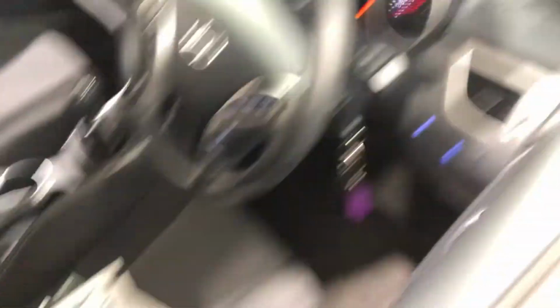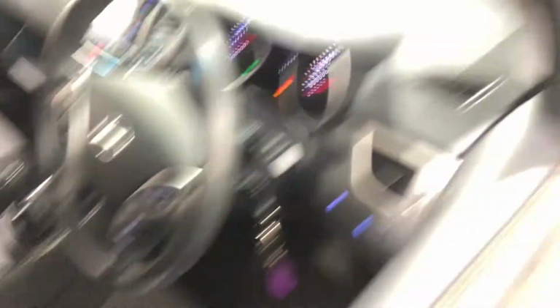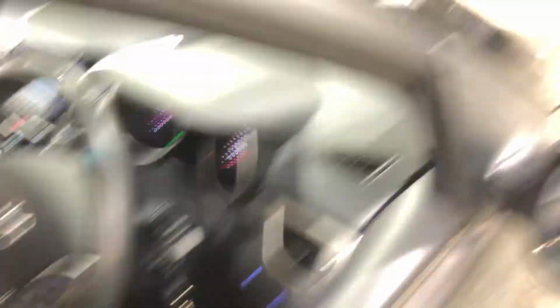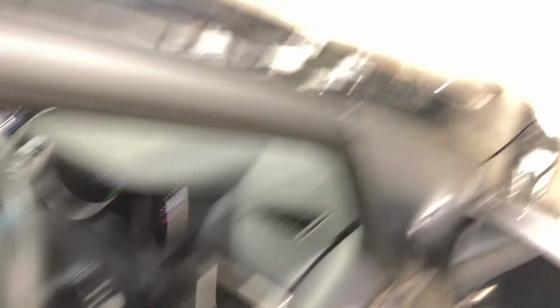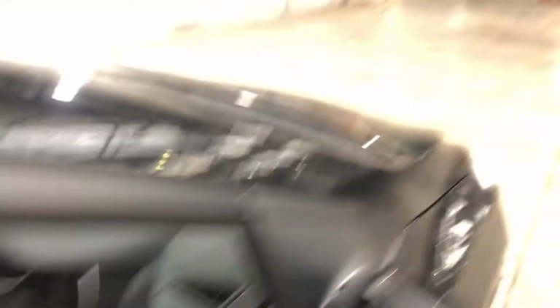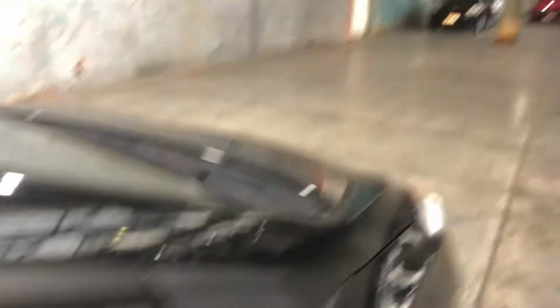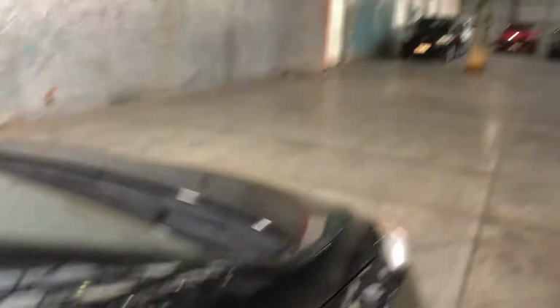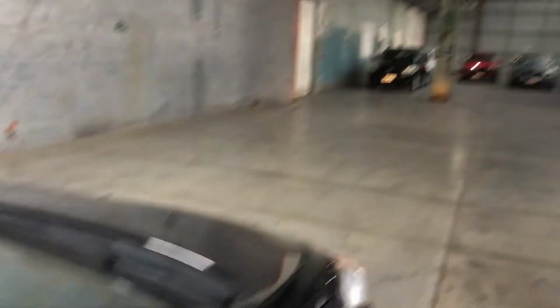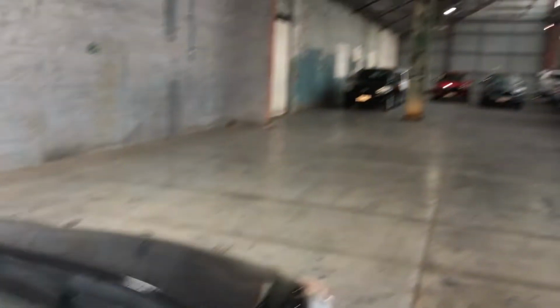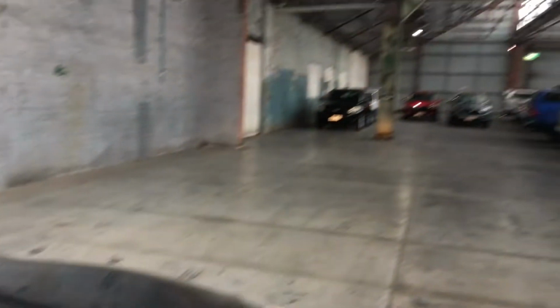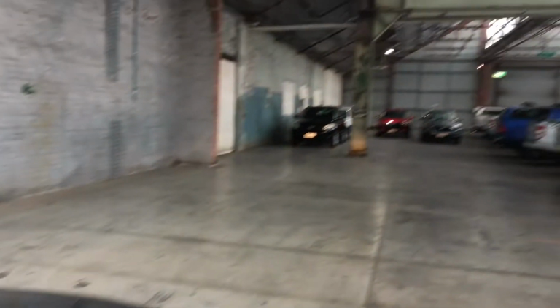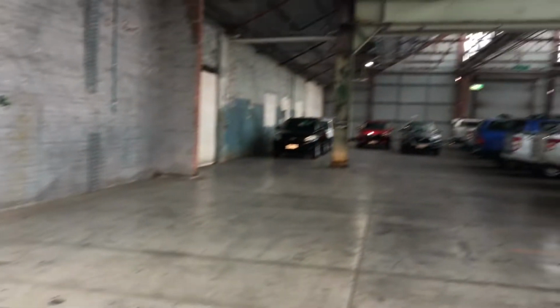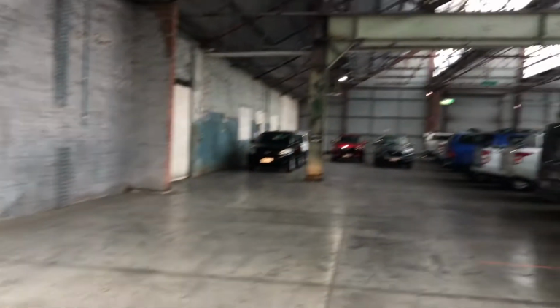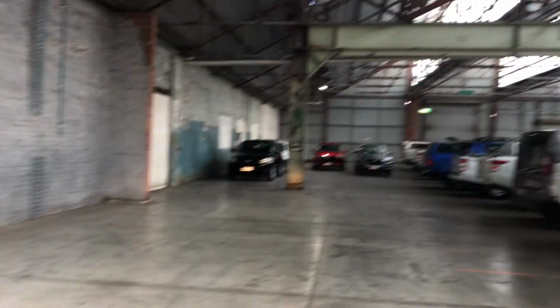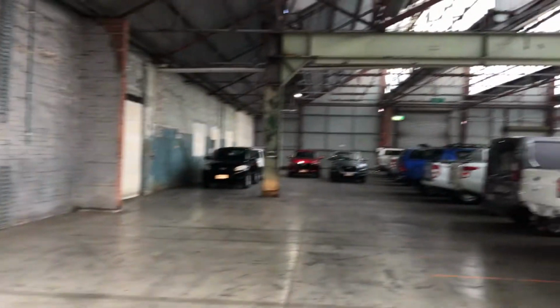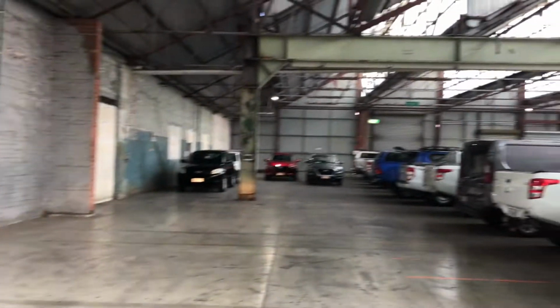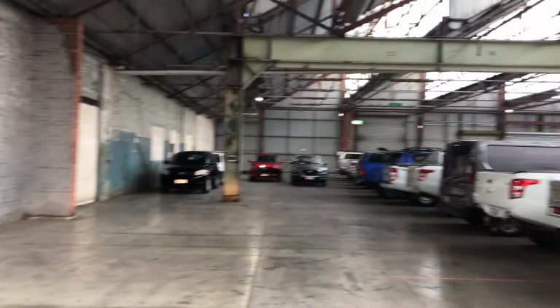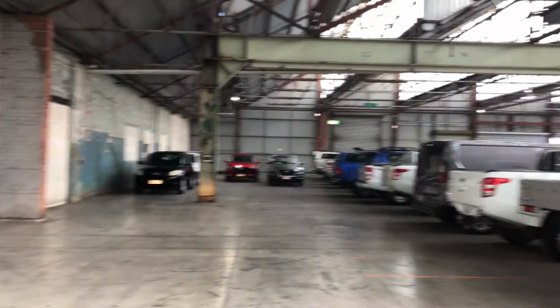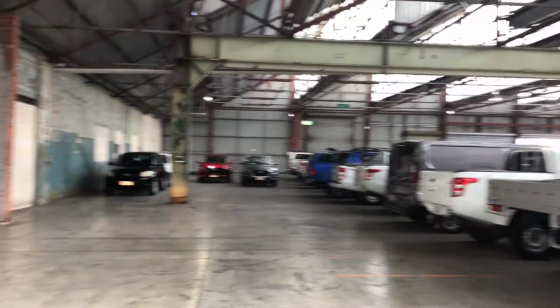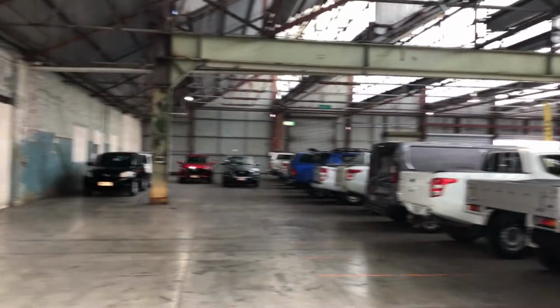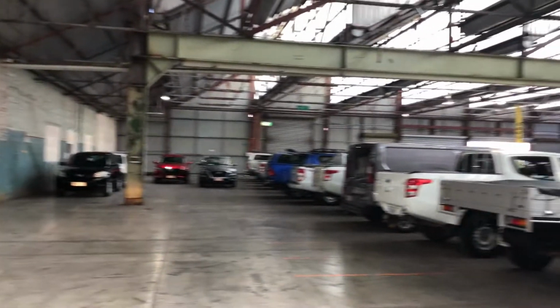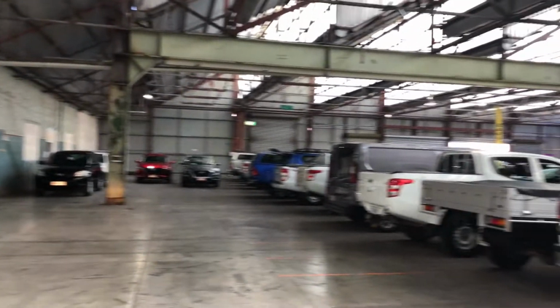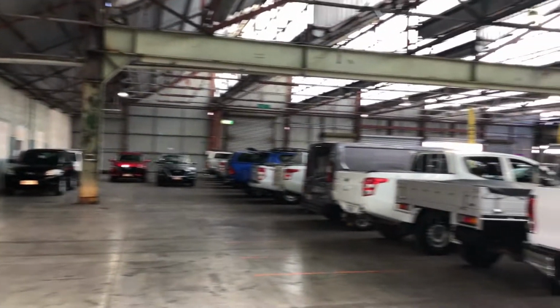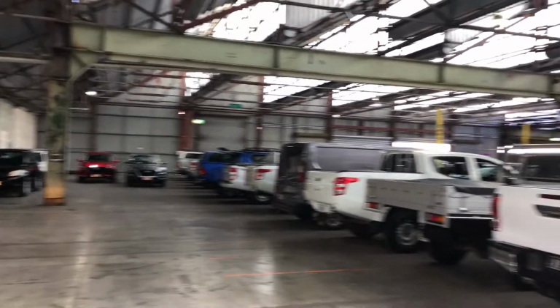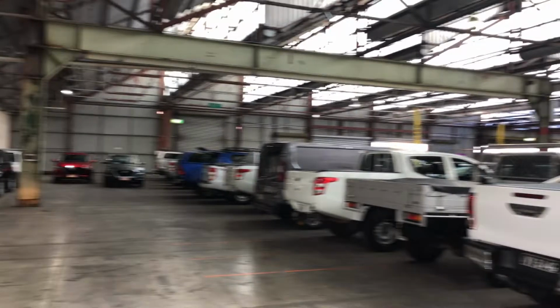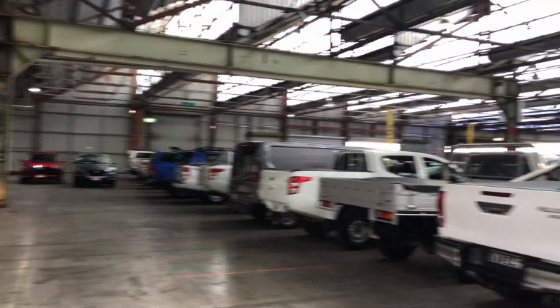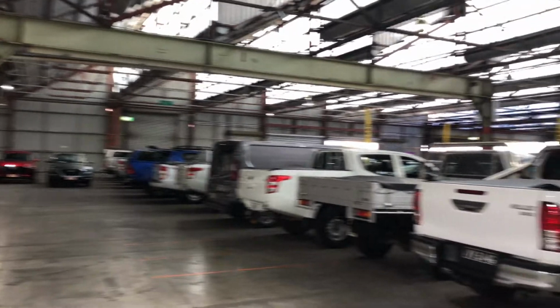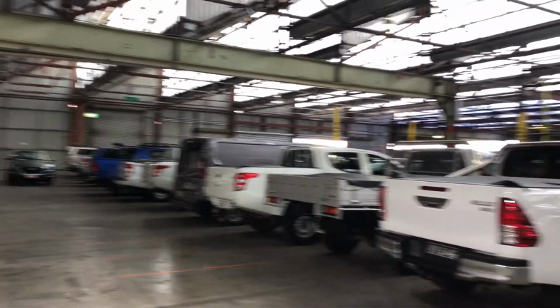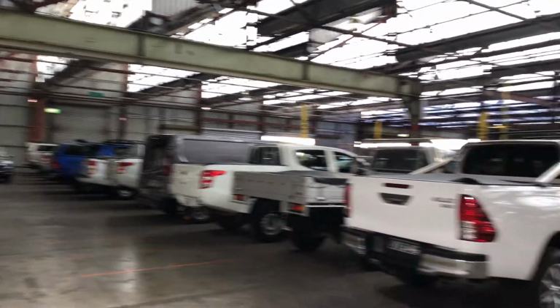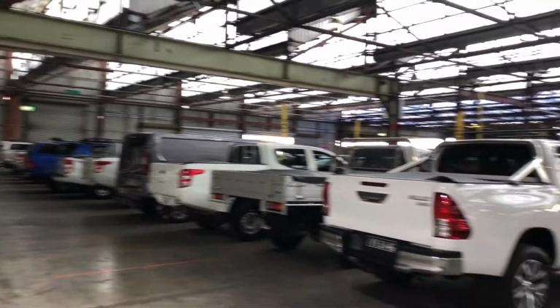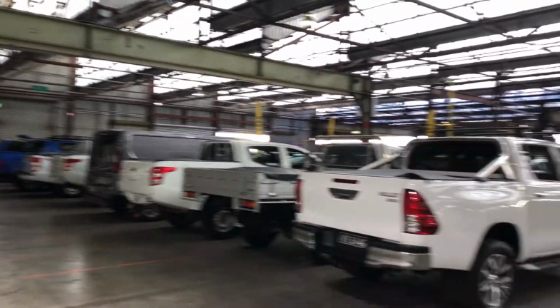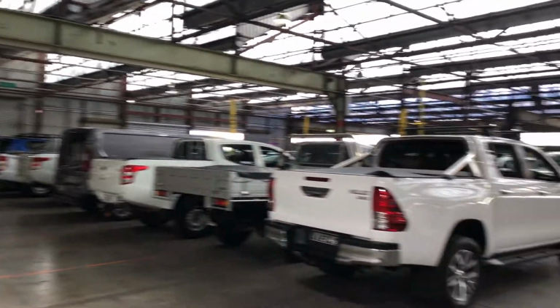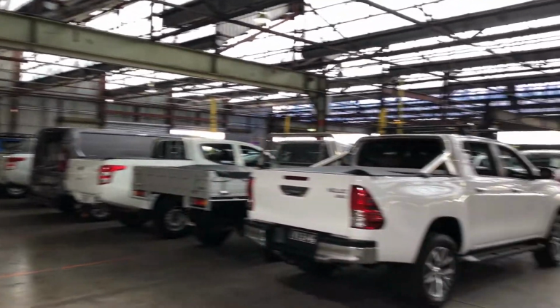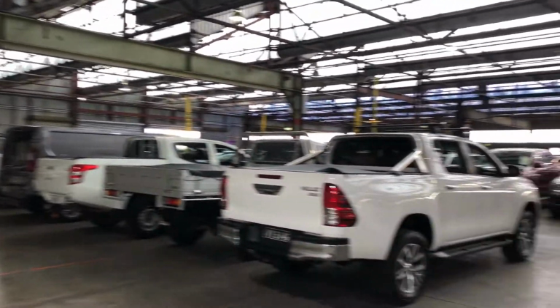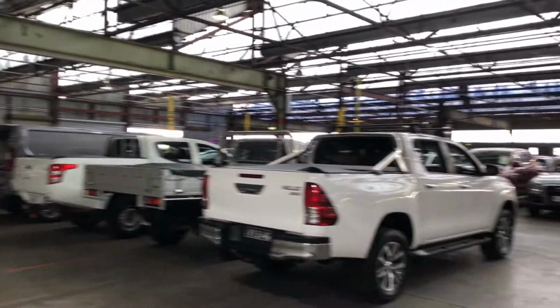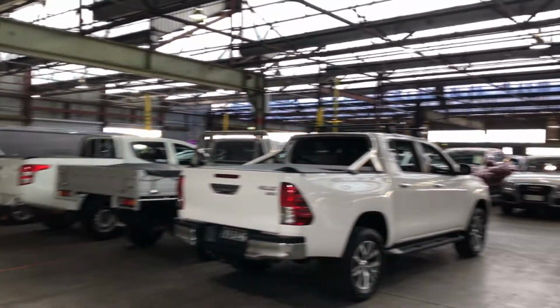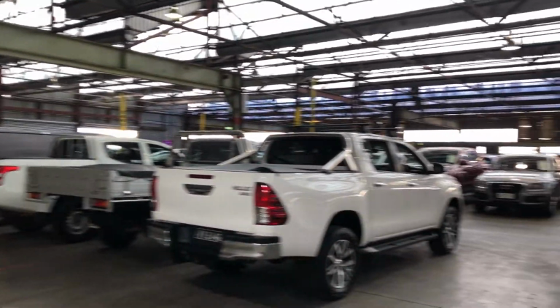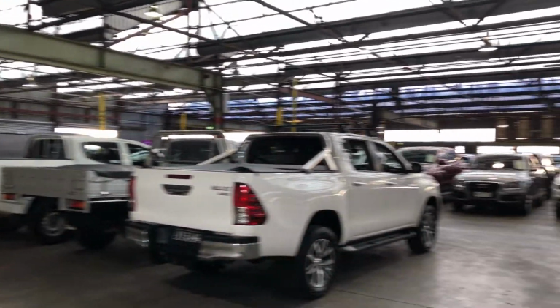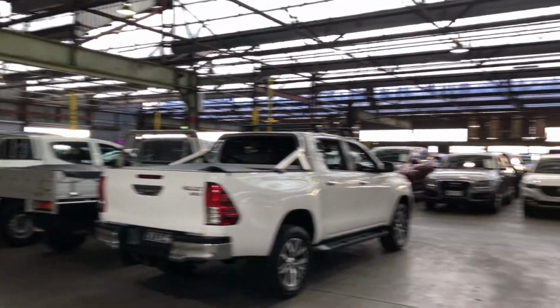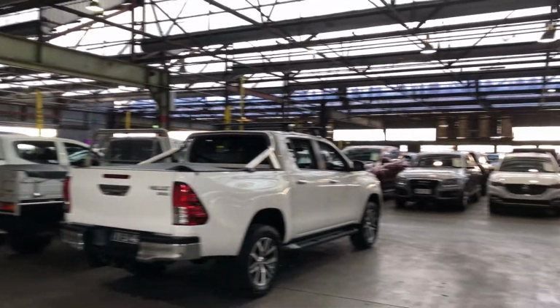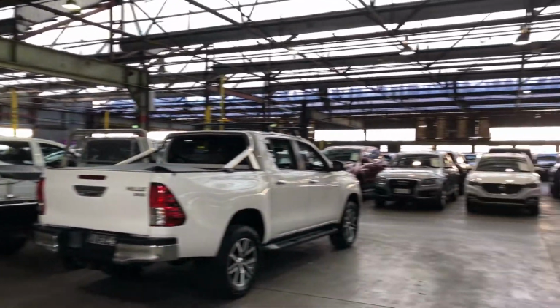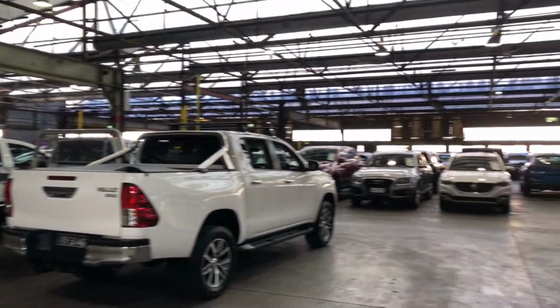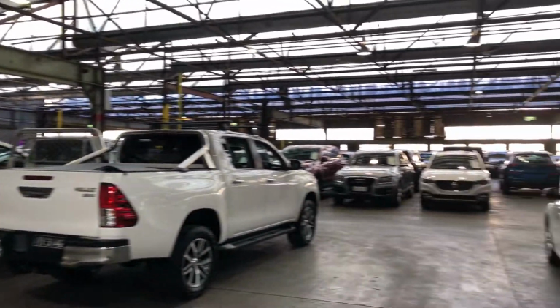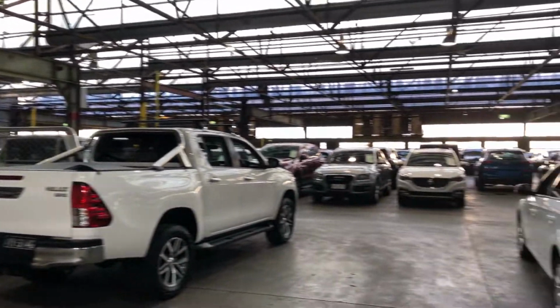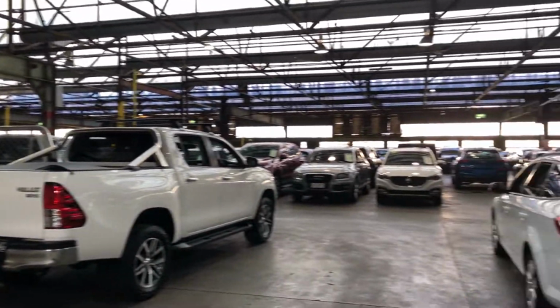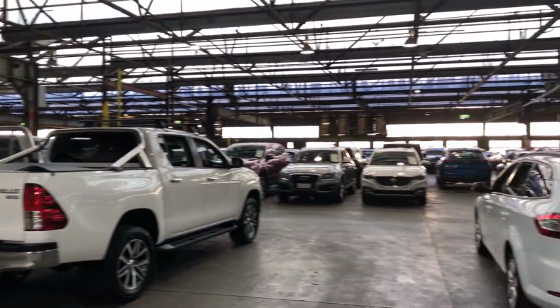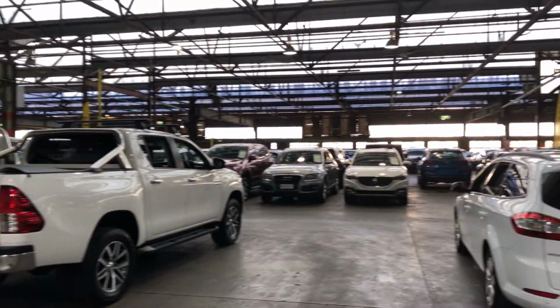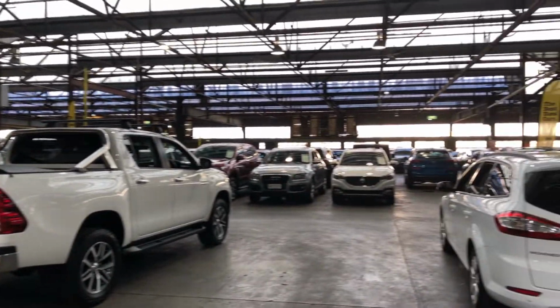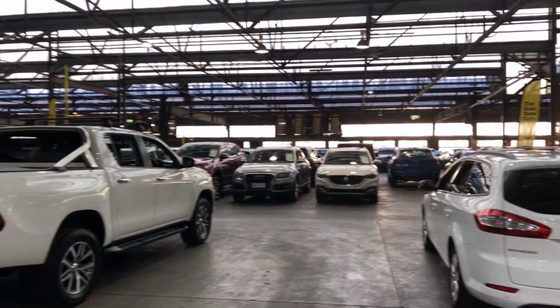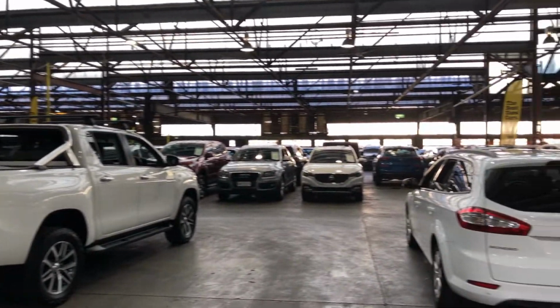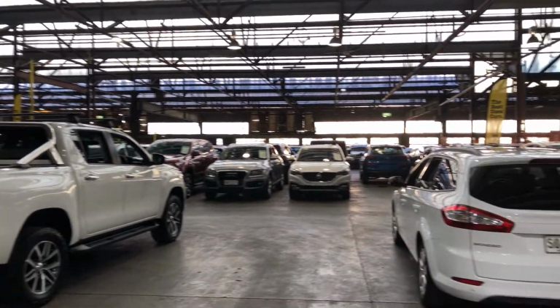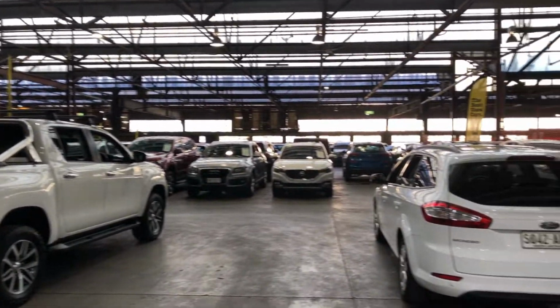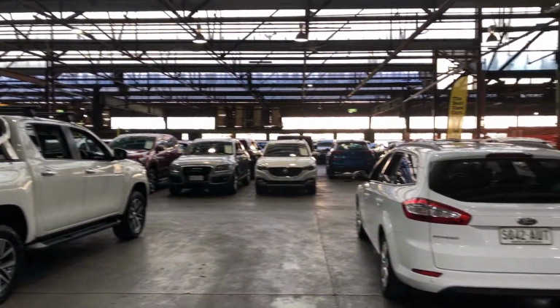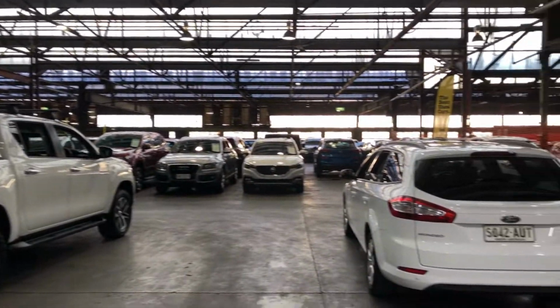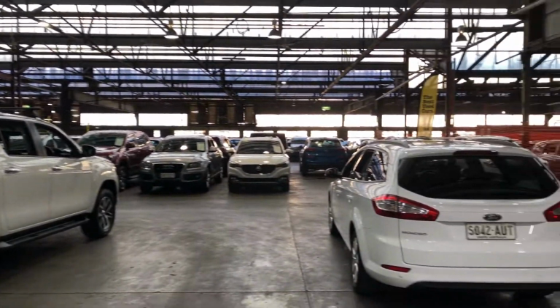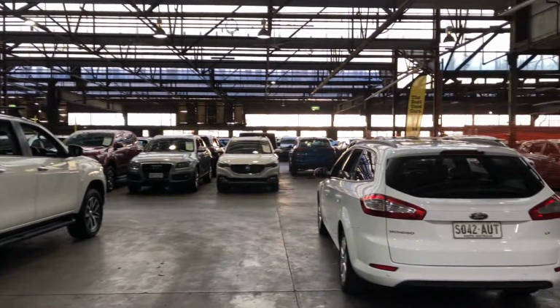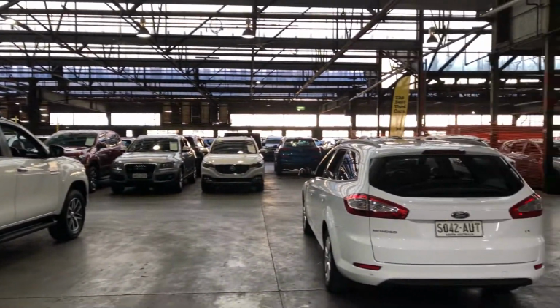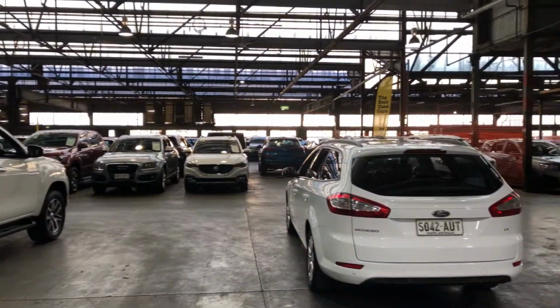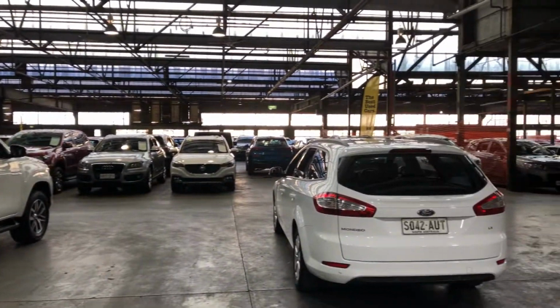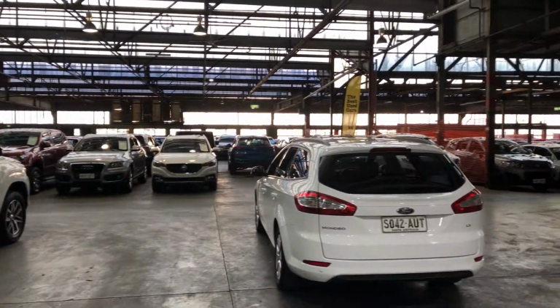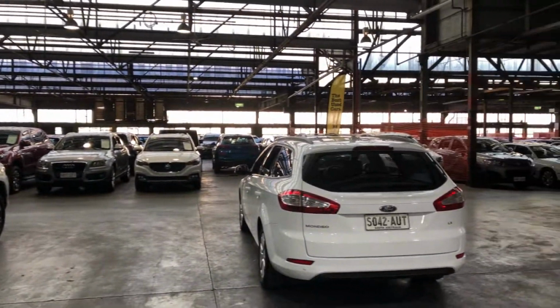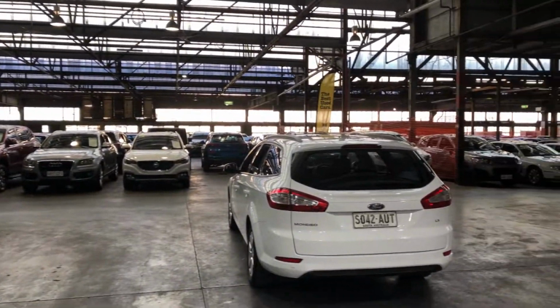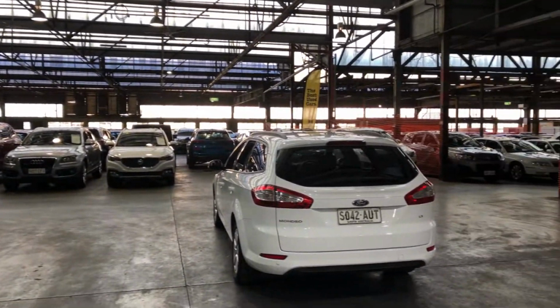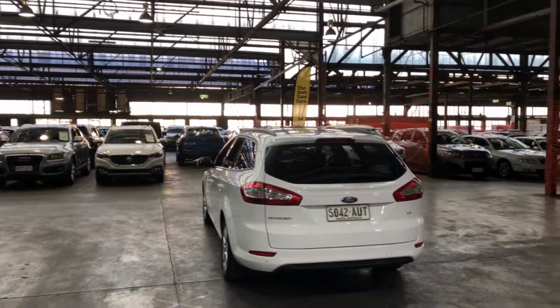If this i30 is not for you, we do have over 300 vehicles on site, with access to over 2,000 vehicles Australia-wide. Hope to see you soon, thanks.